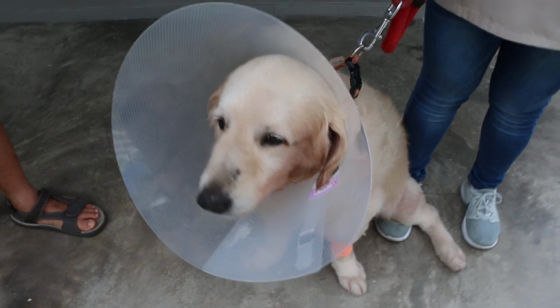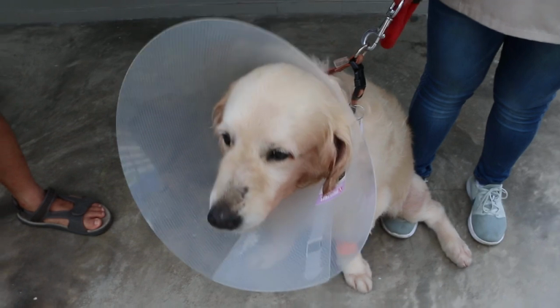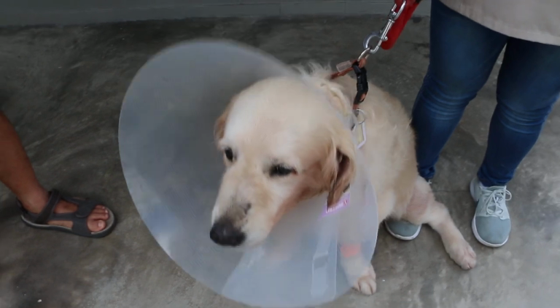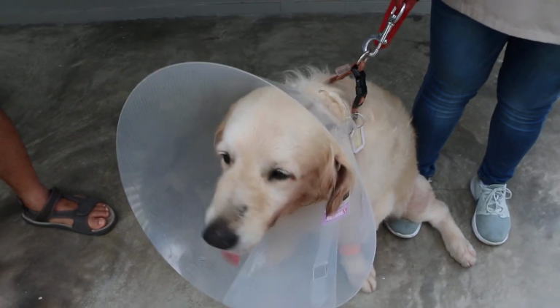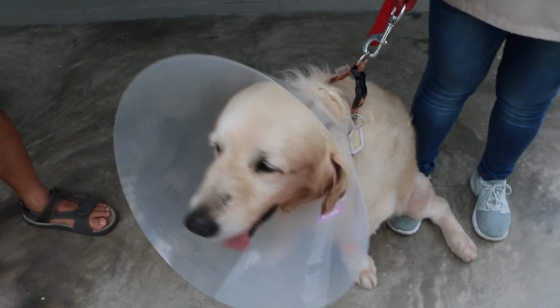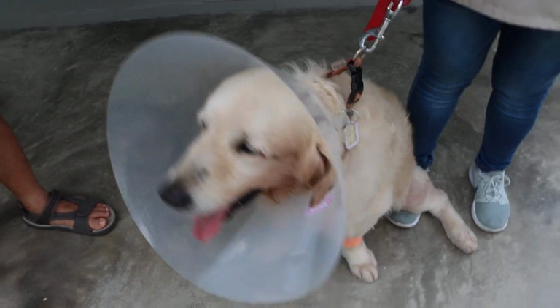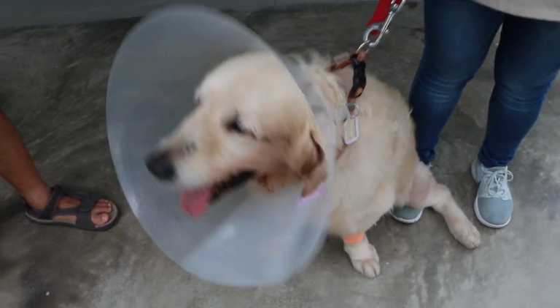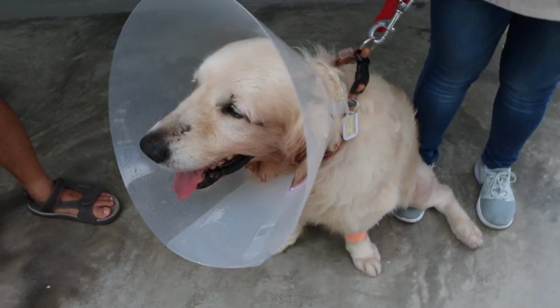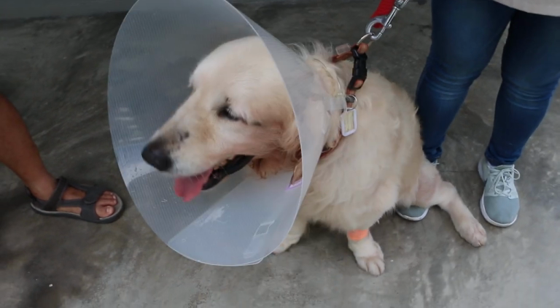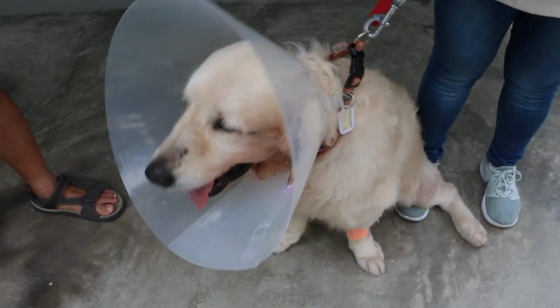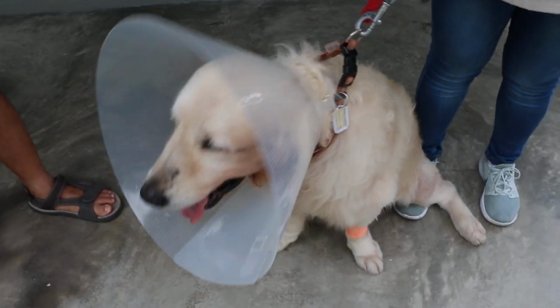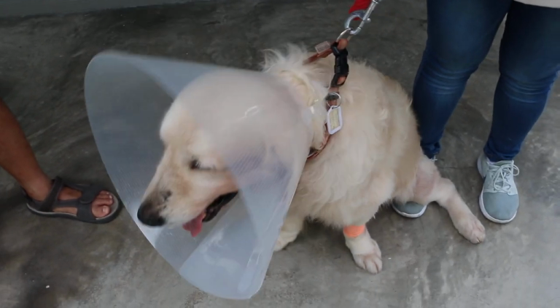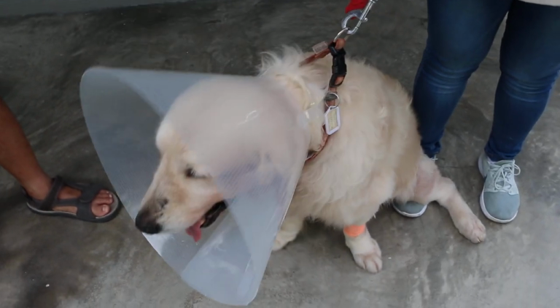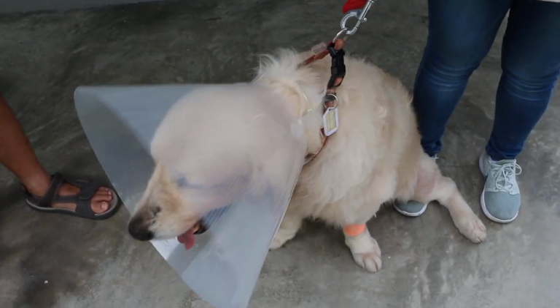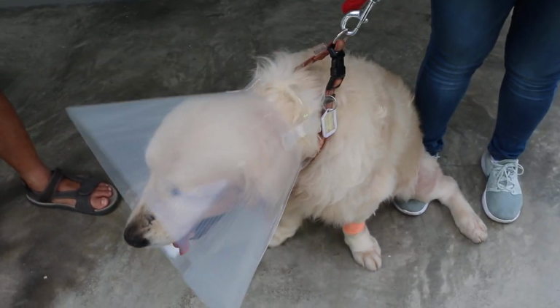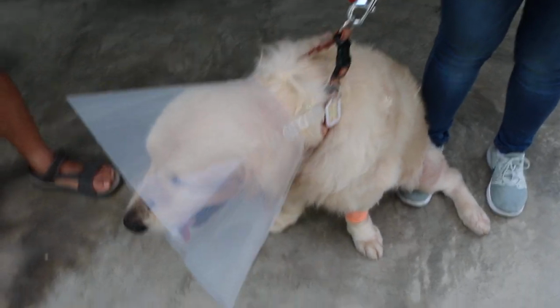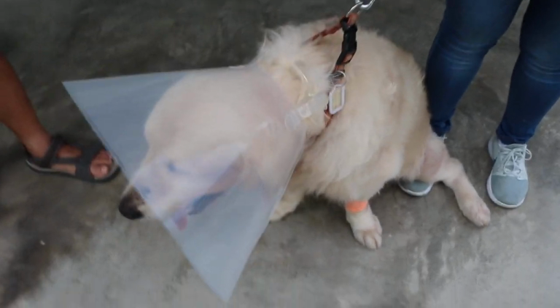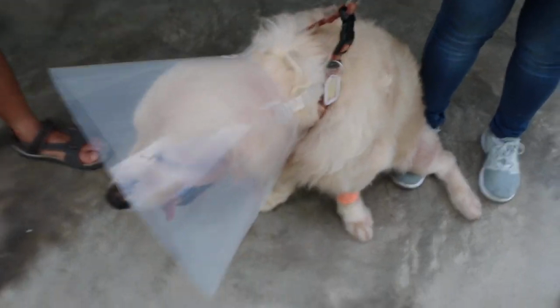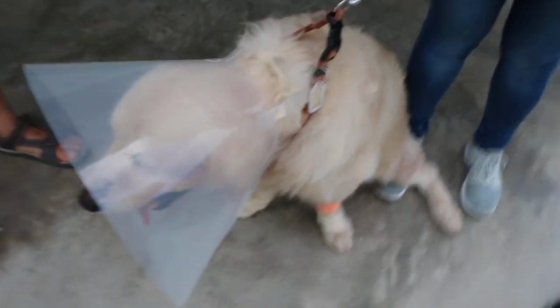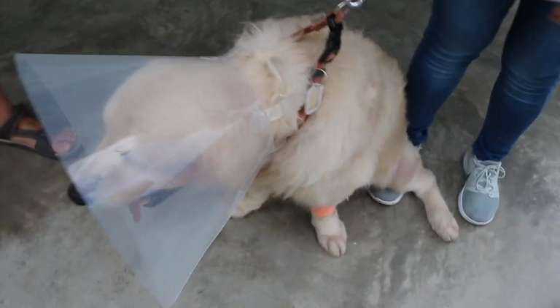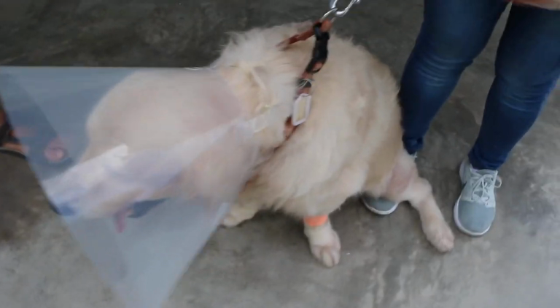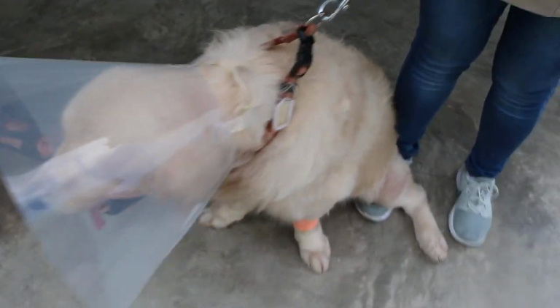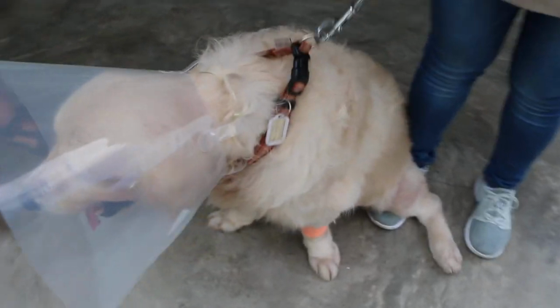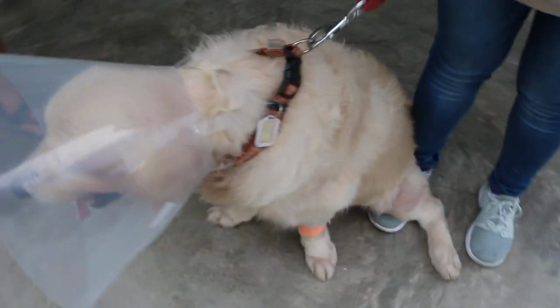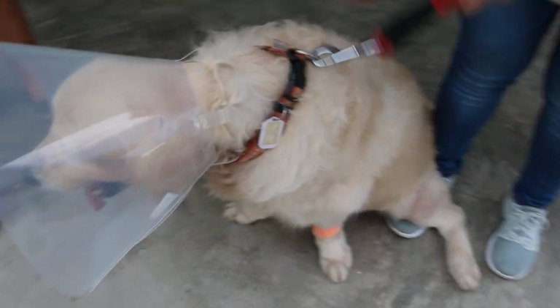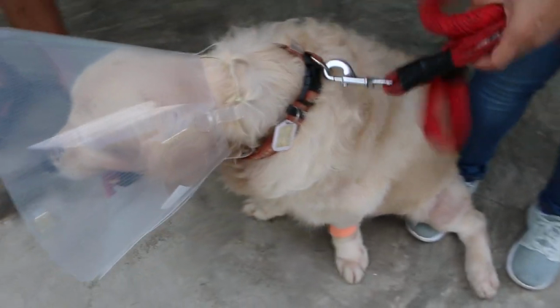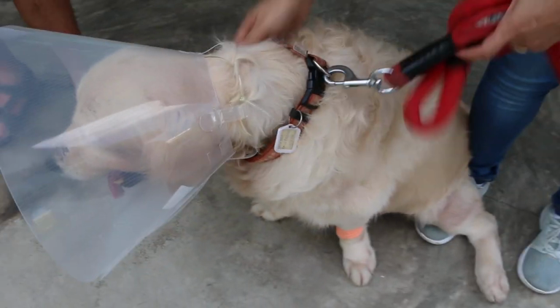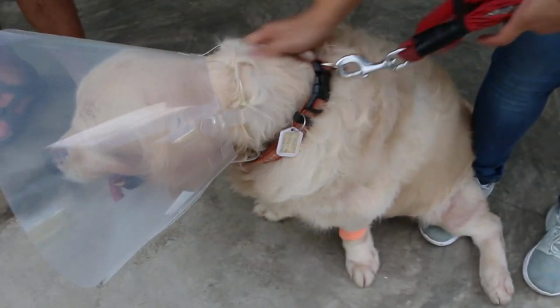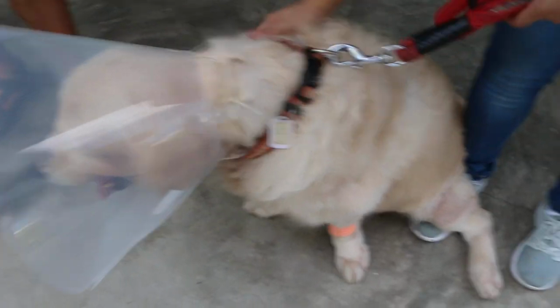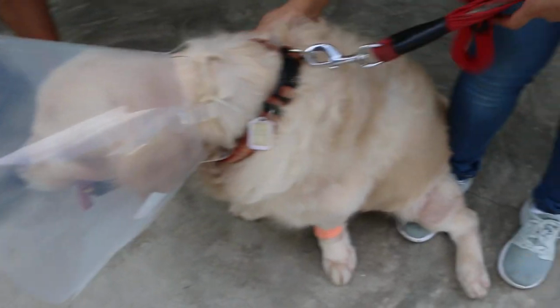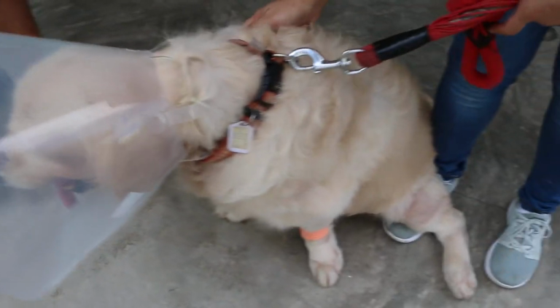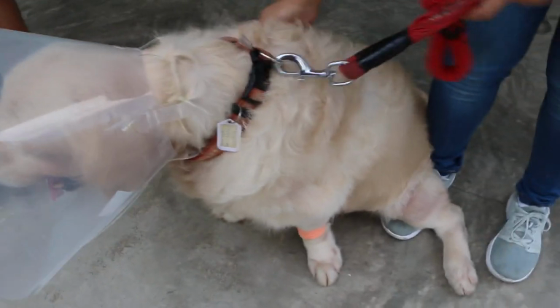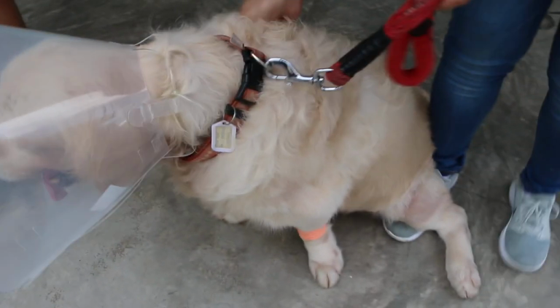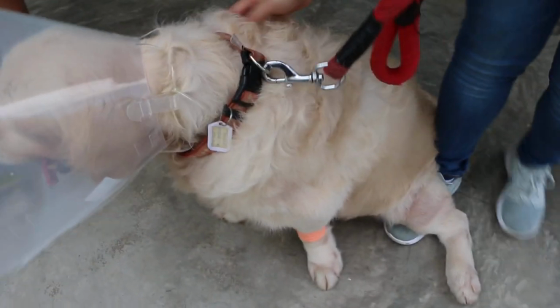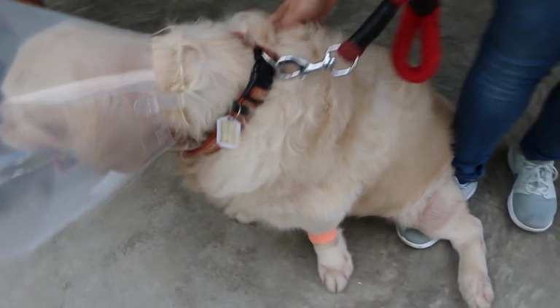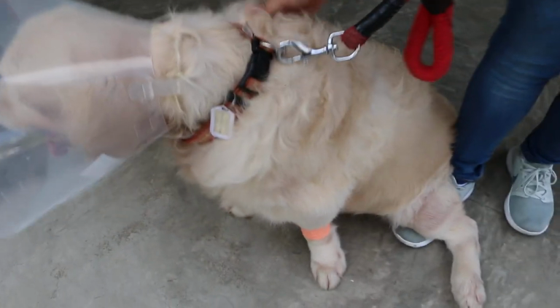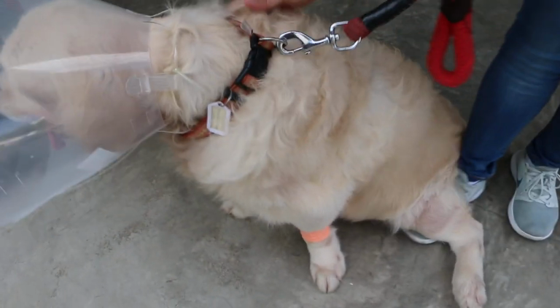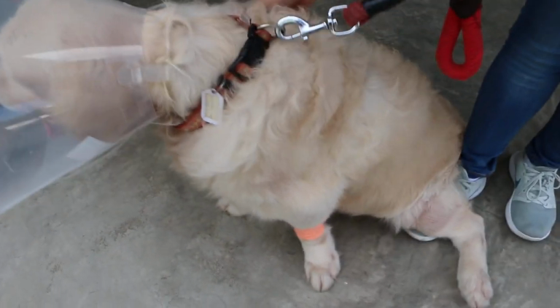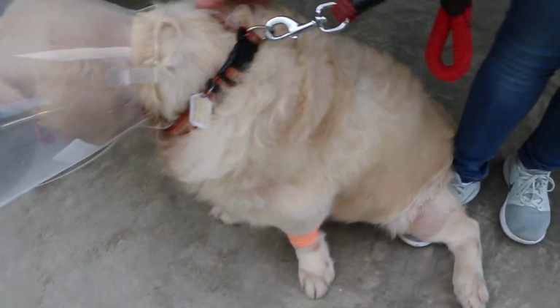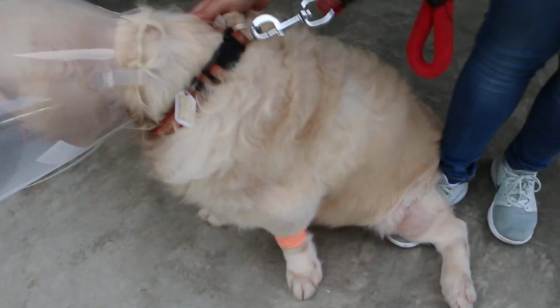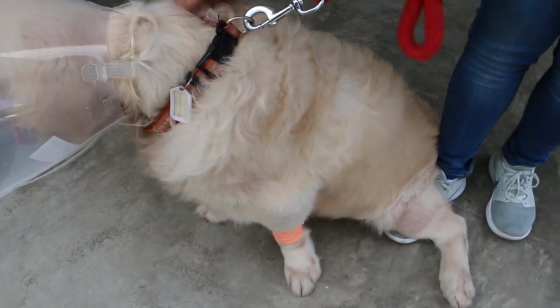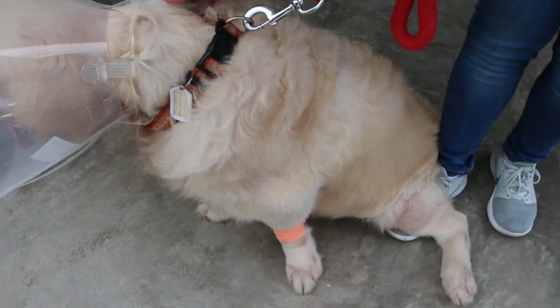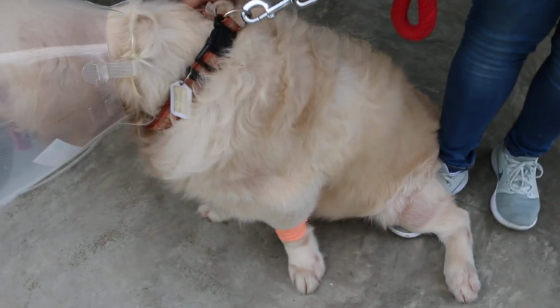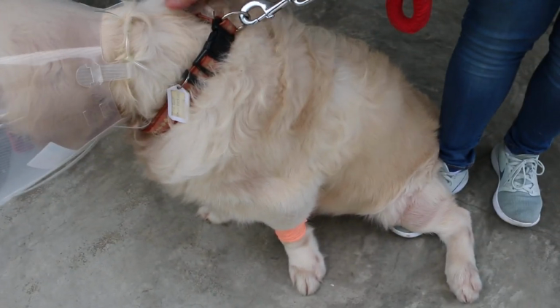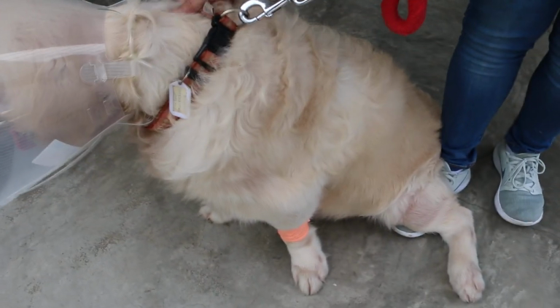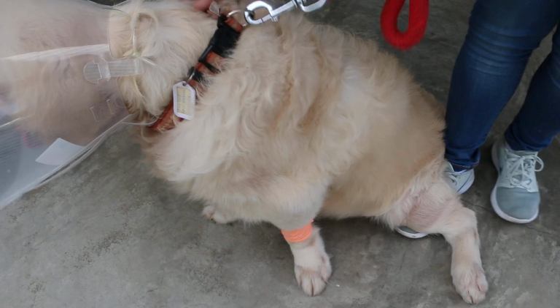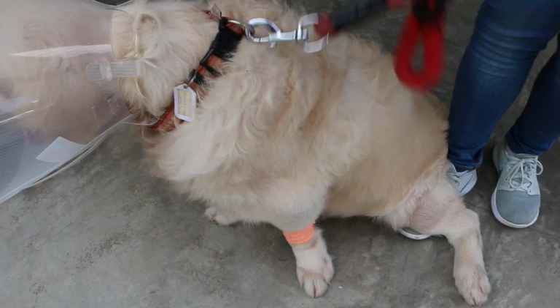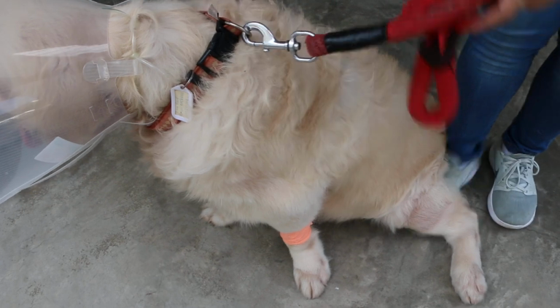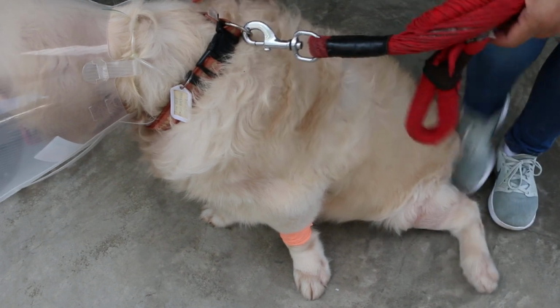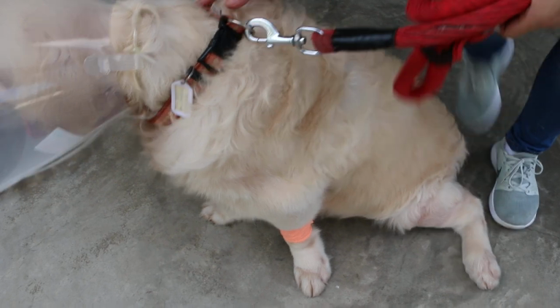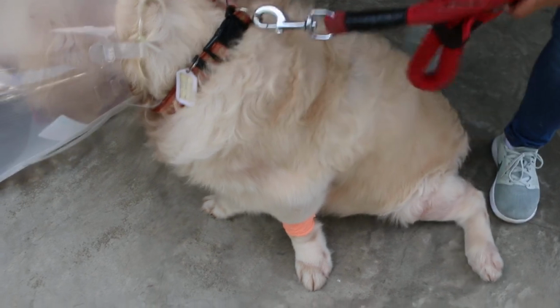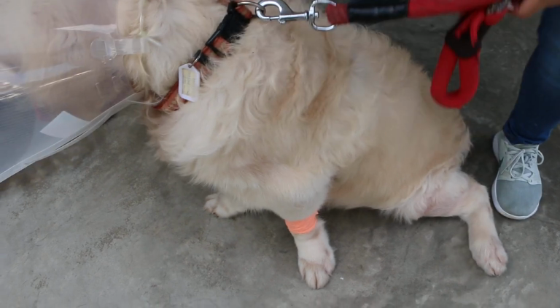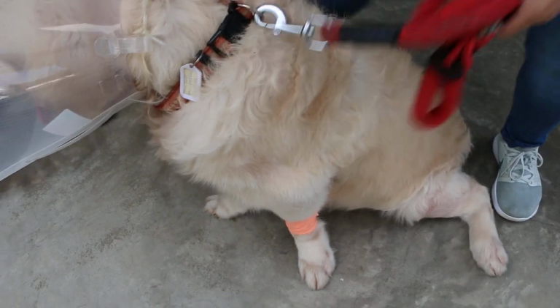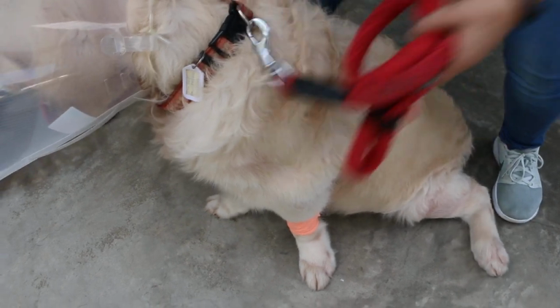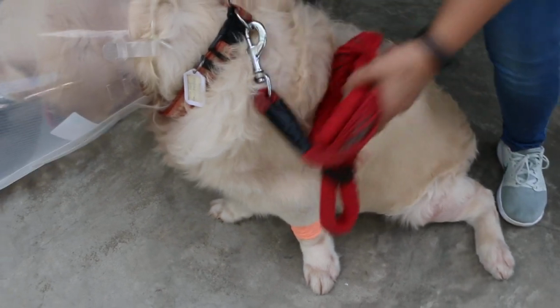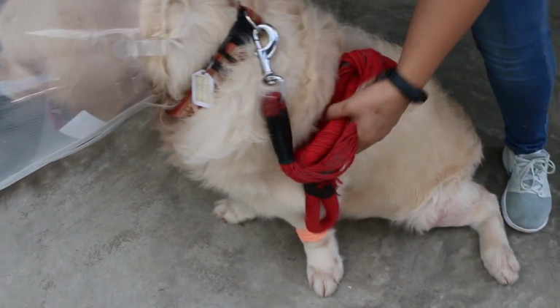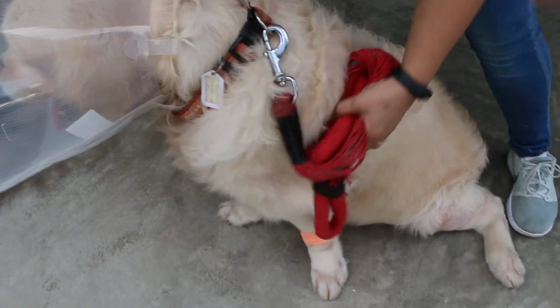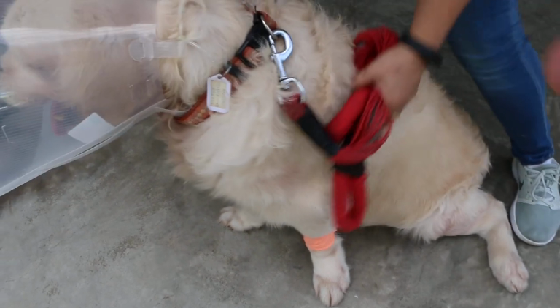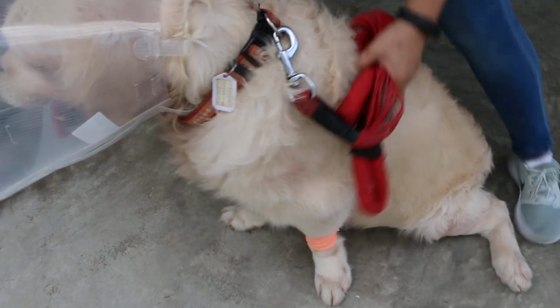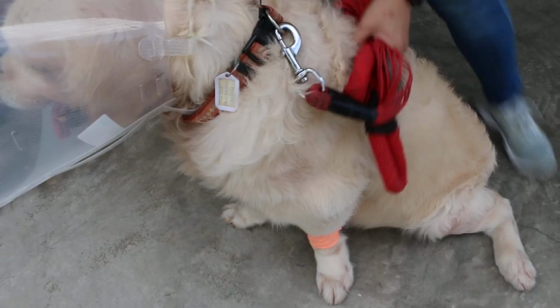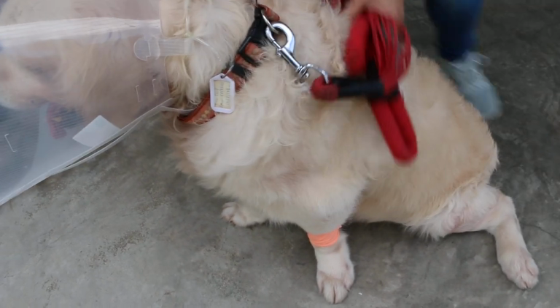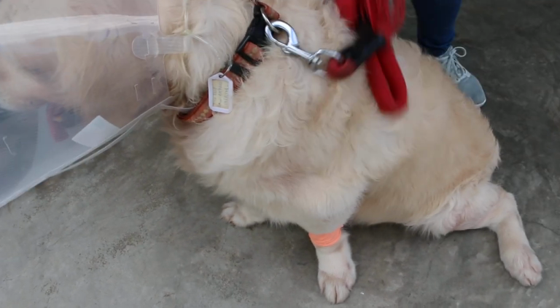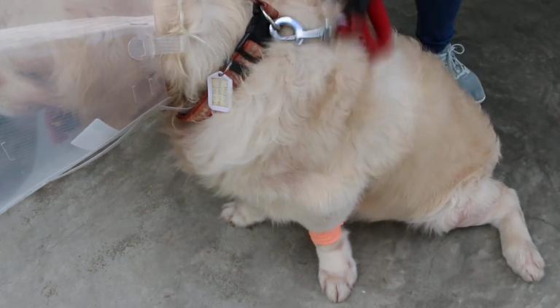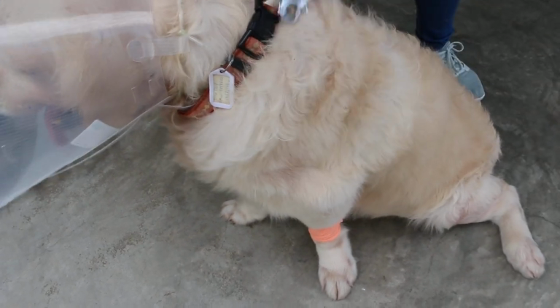Today is 15 April 2019. This is the 15-year-old male neutered golden retriever.